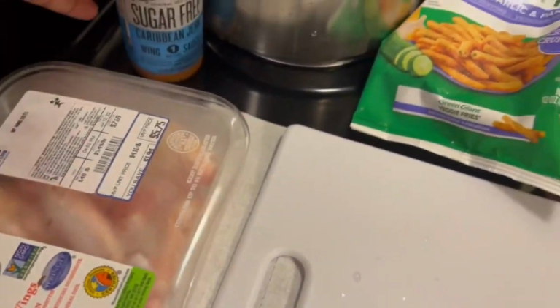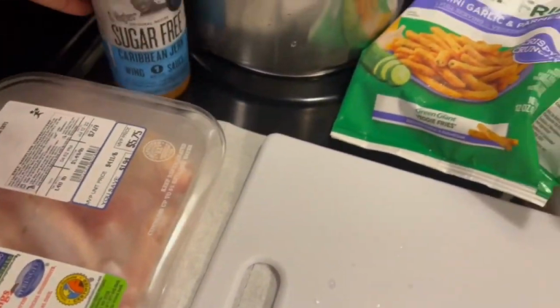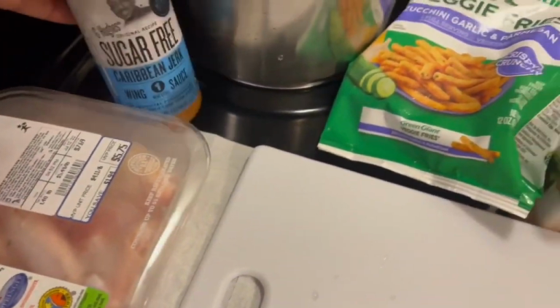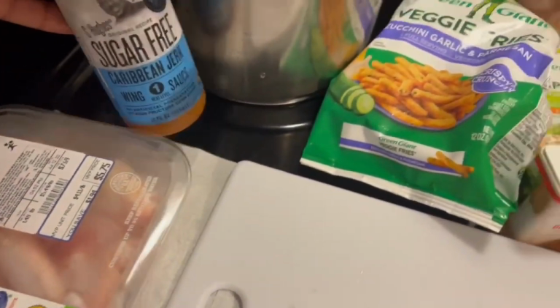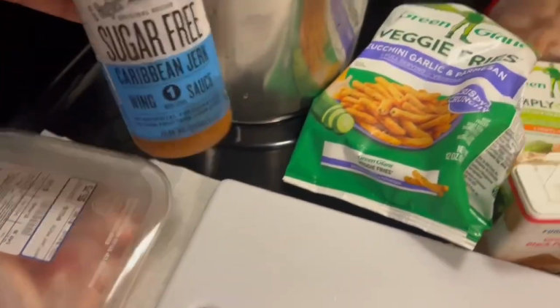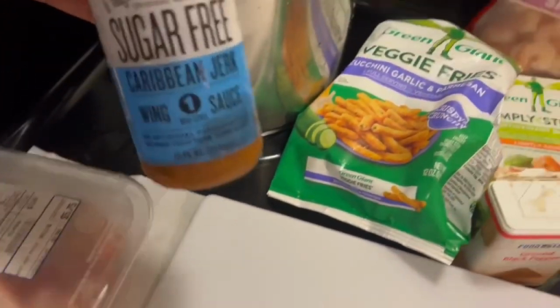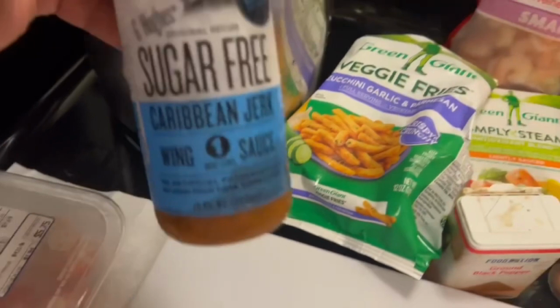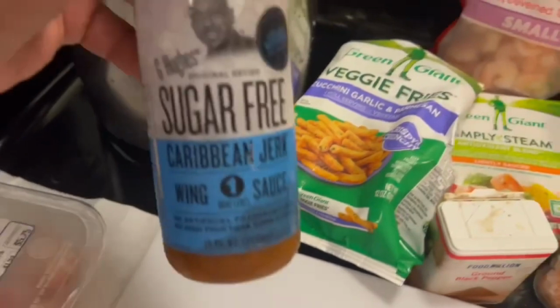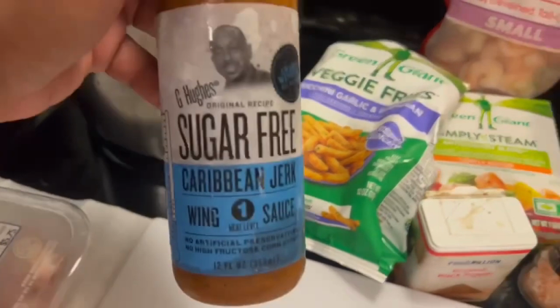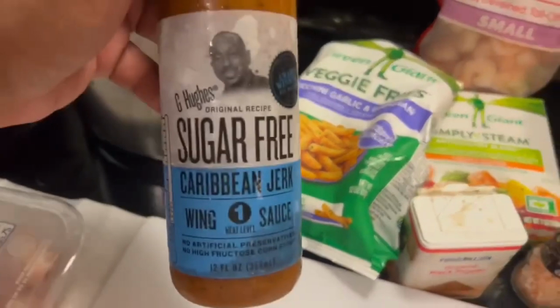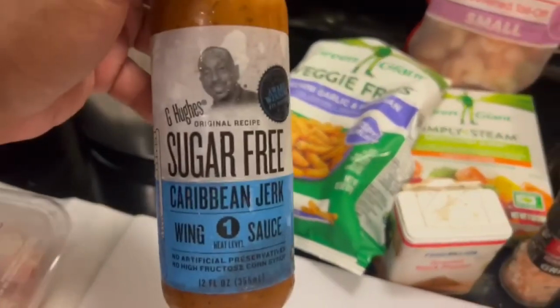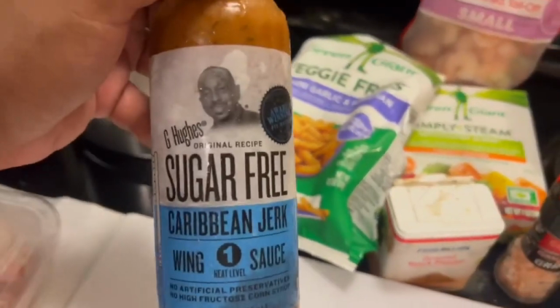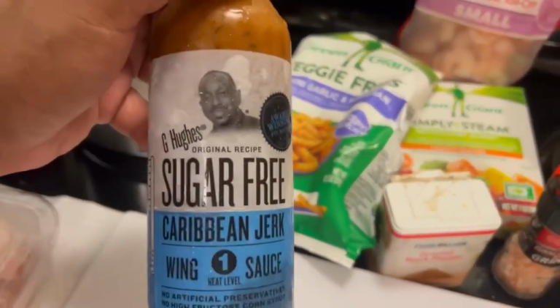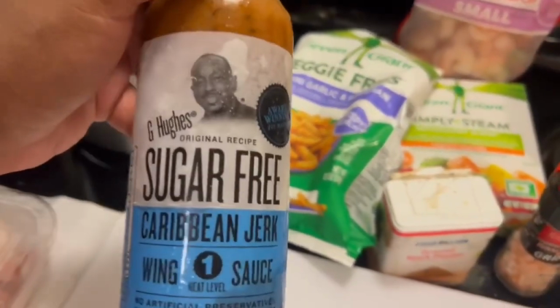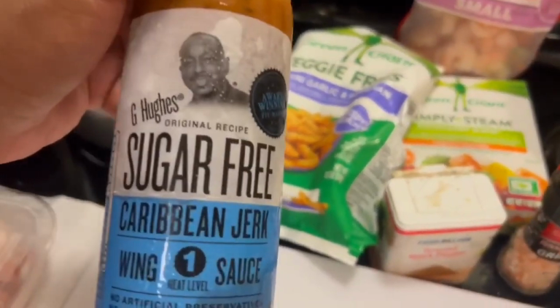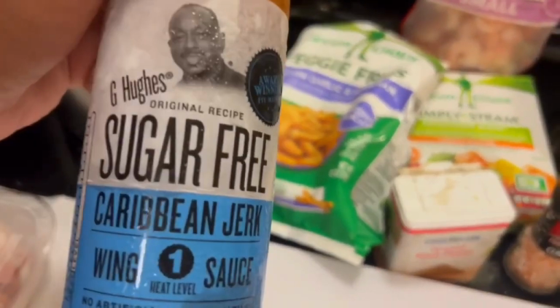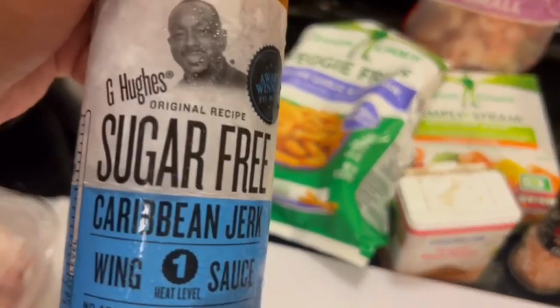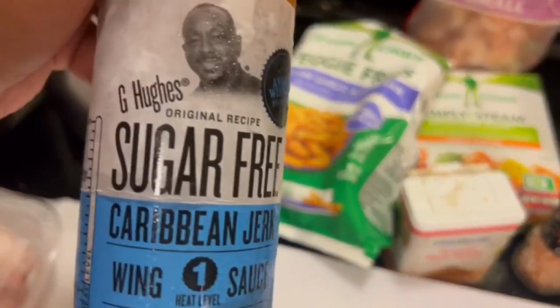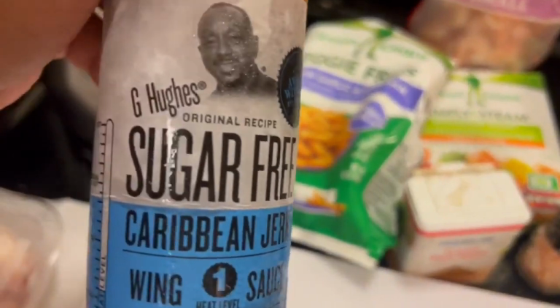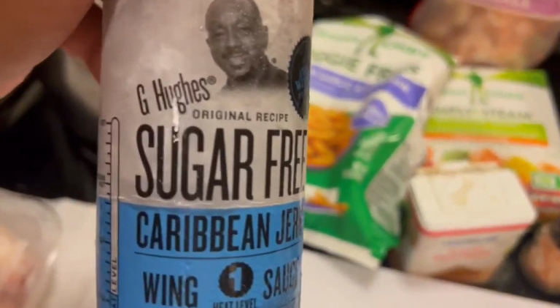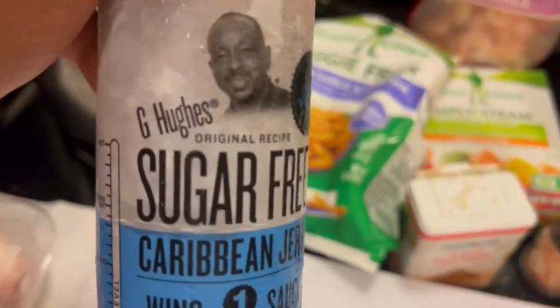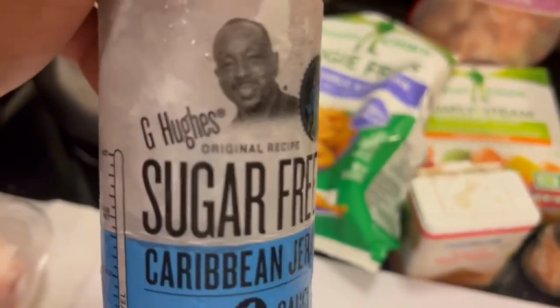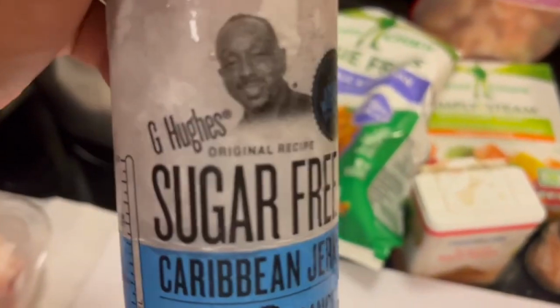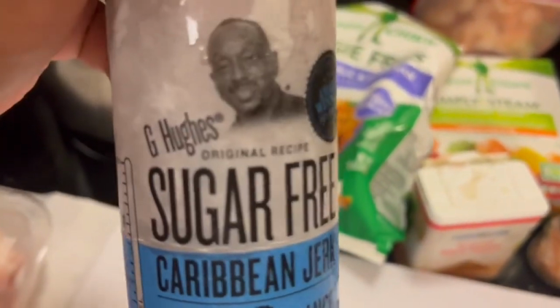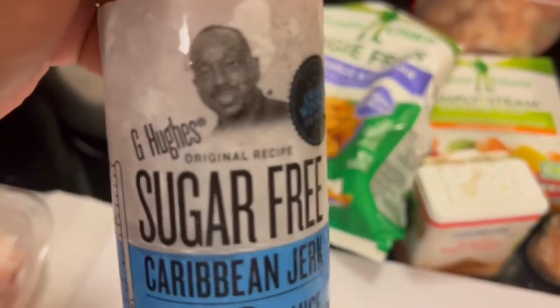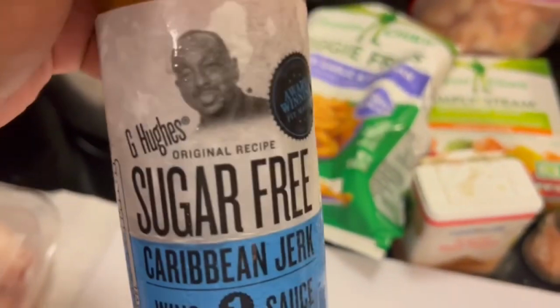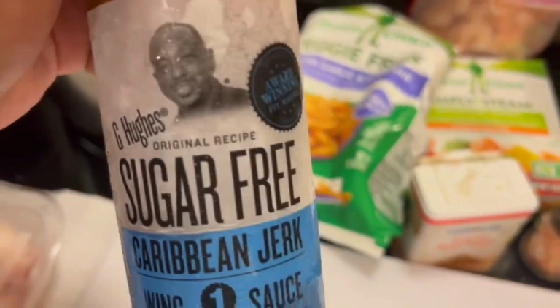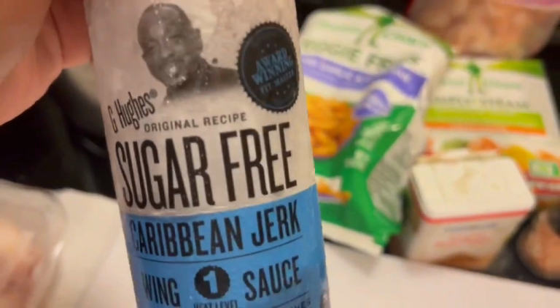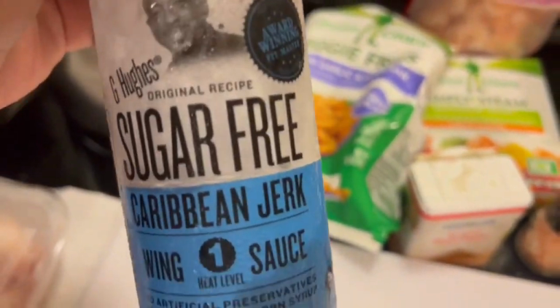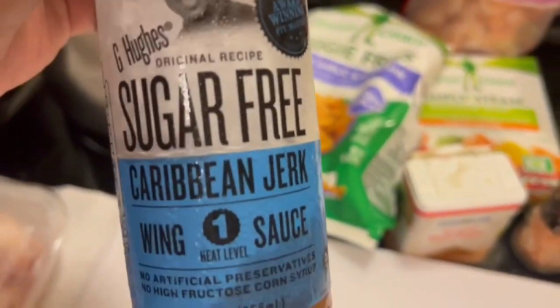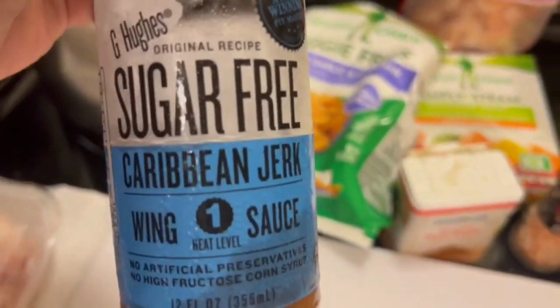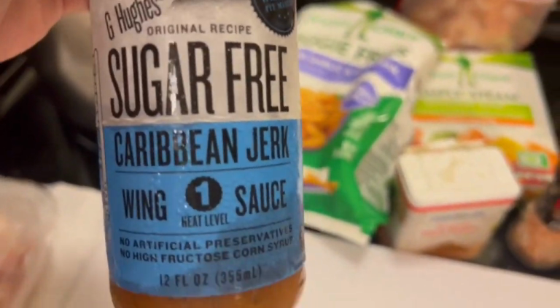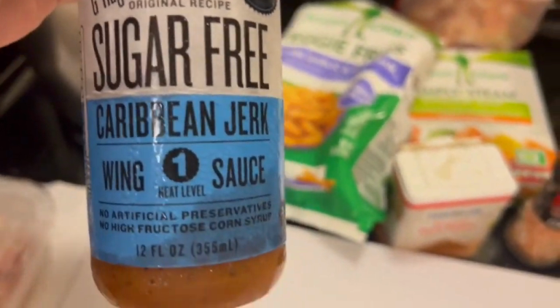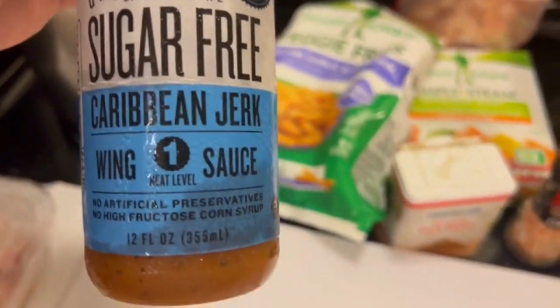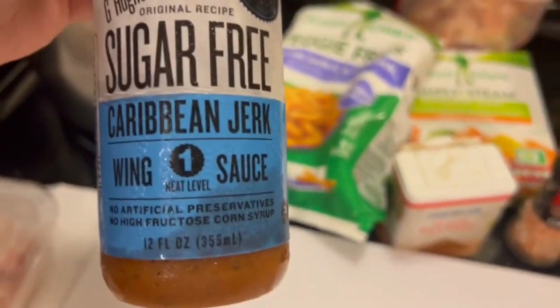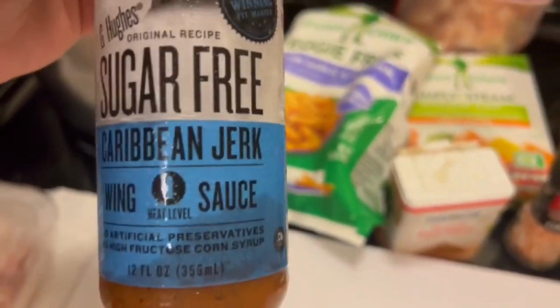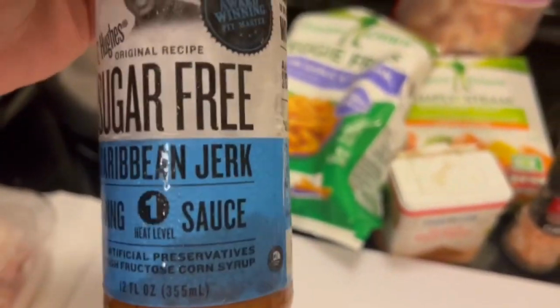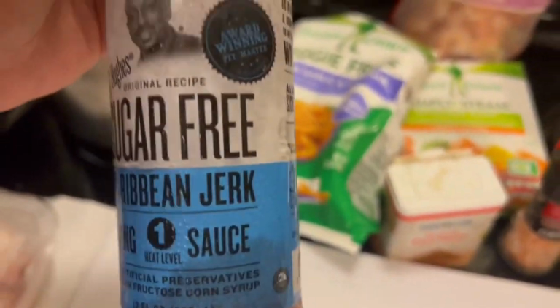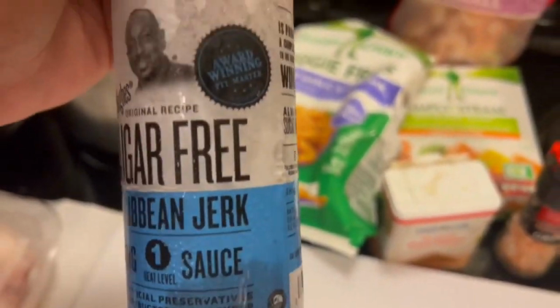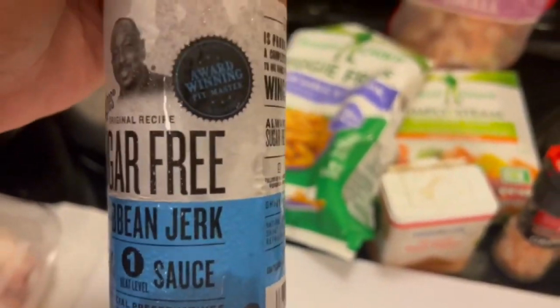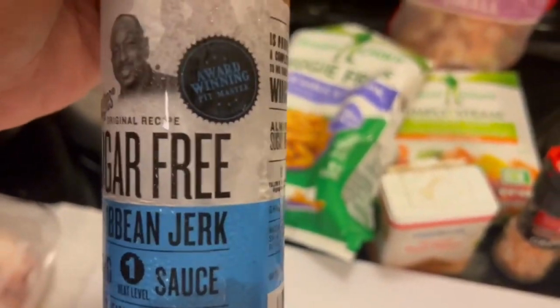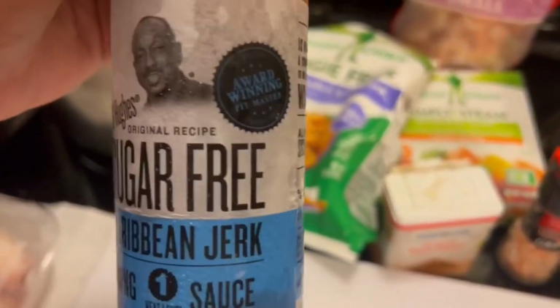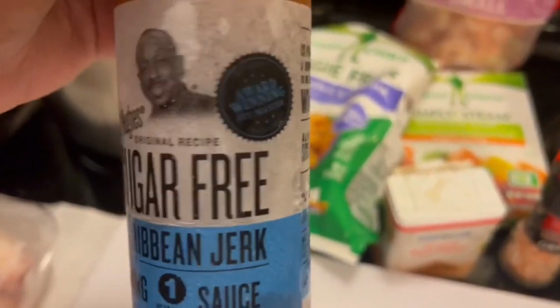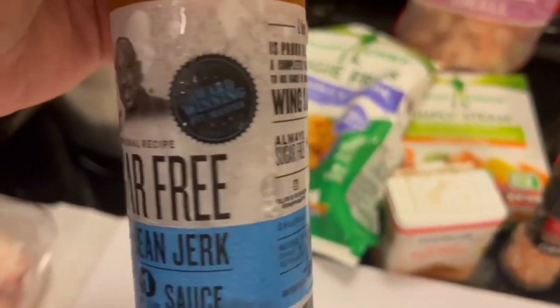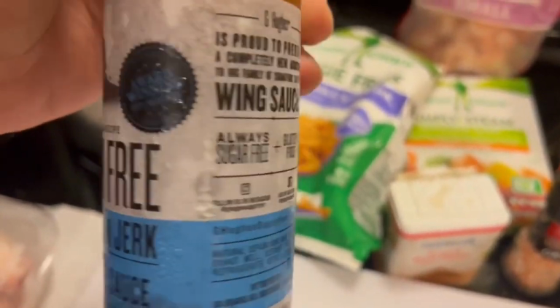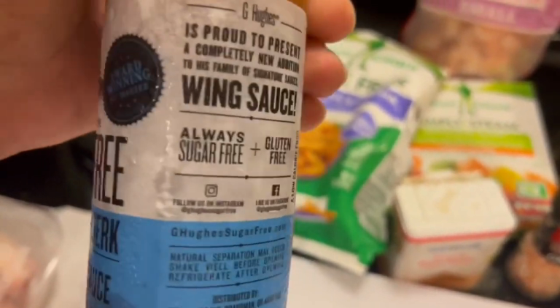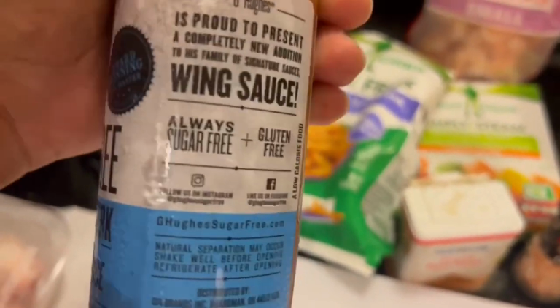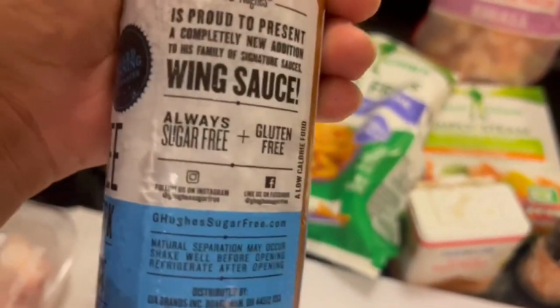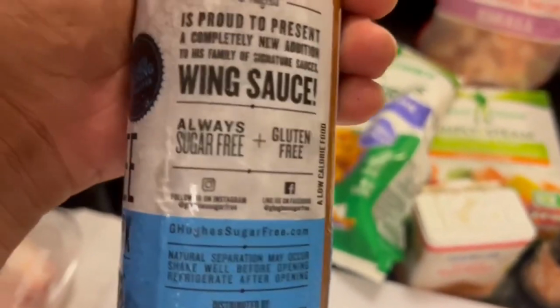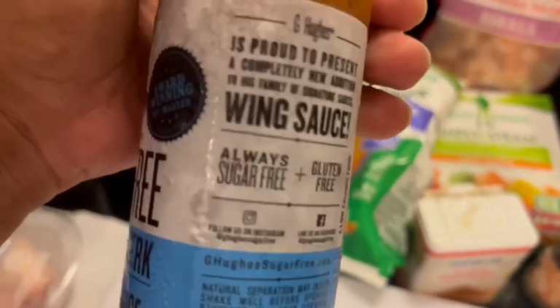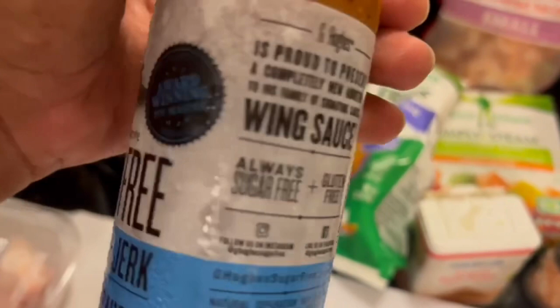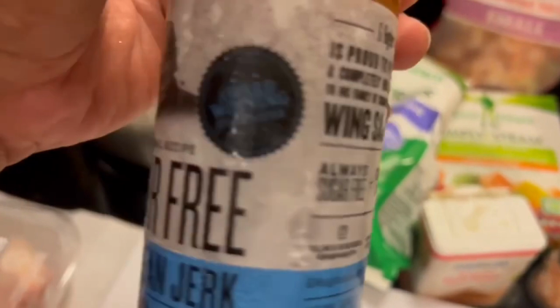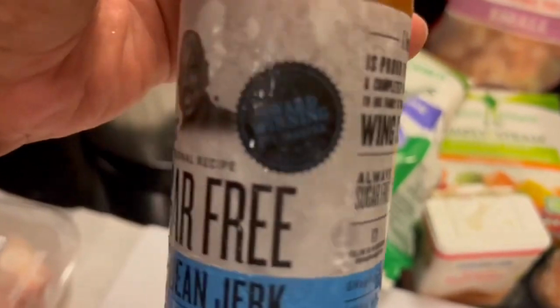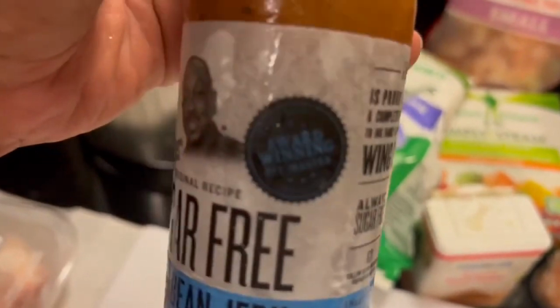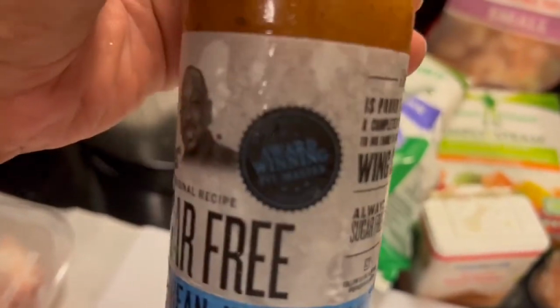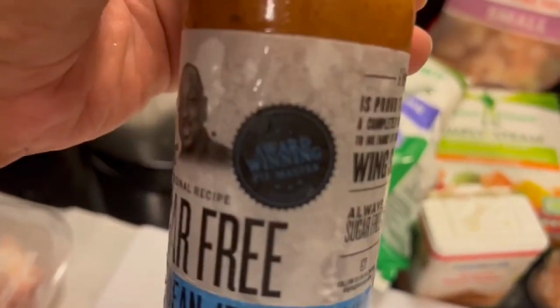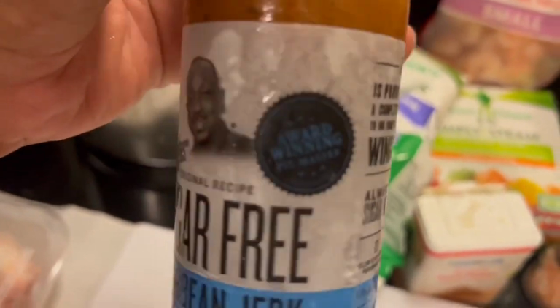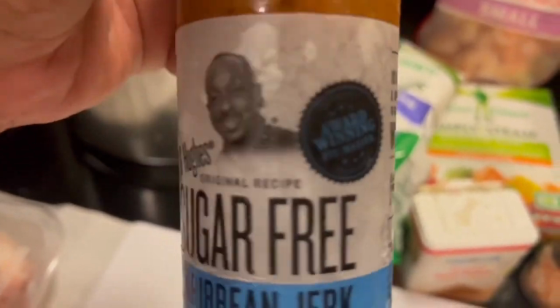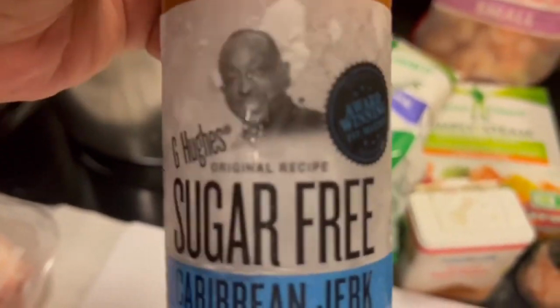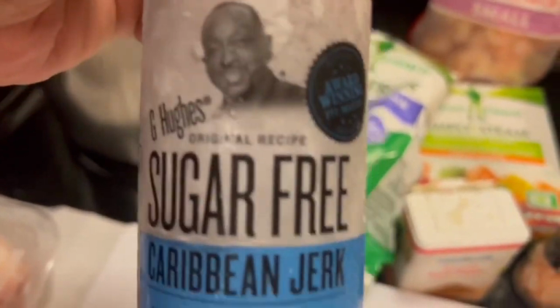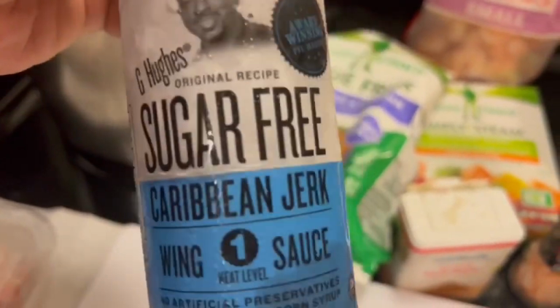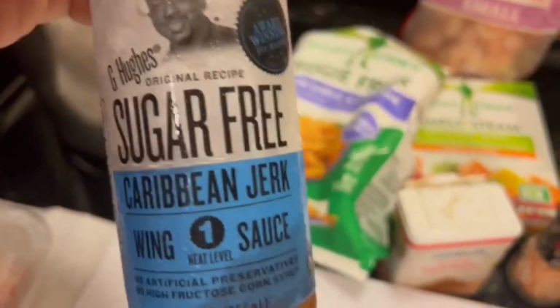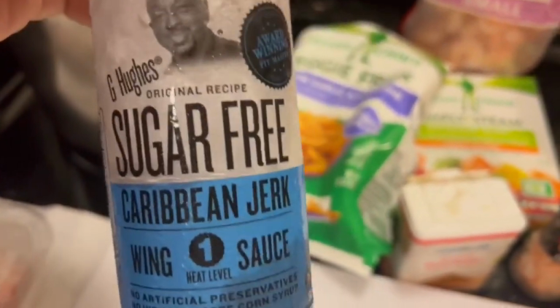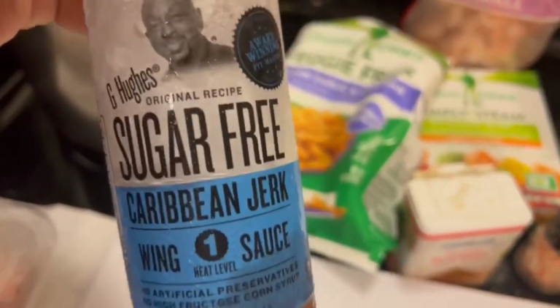I'm going with that Caribbean Jerk sauce by my boy G Hughes. I'm telling you, man, it's sugar-free. It's a war-winning sauce, that's it right here.